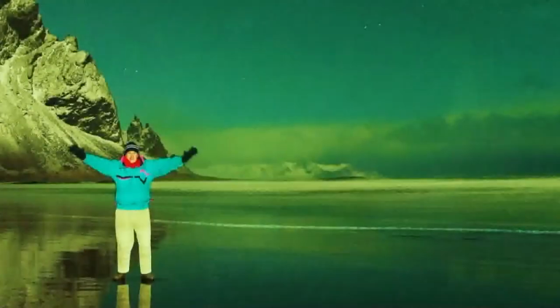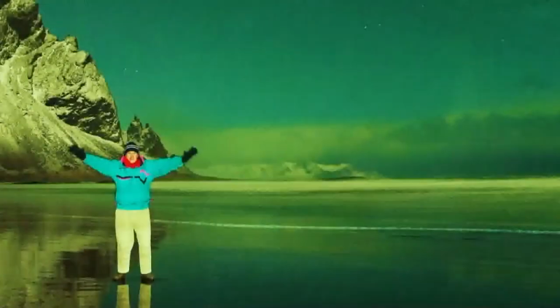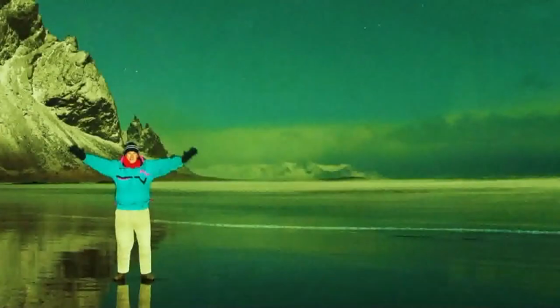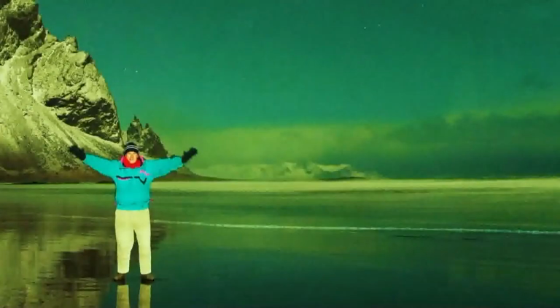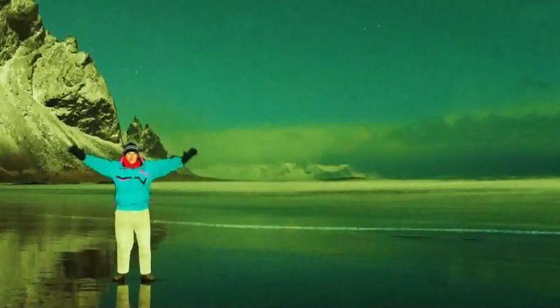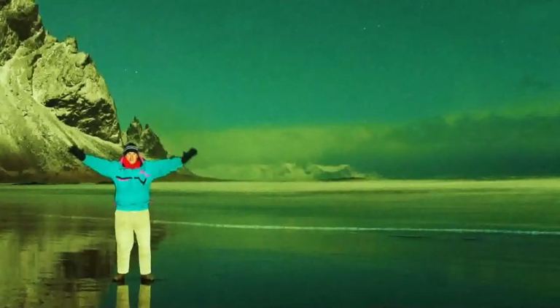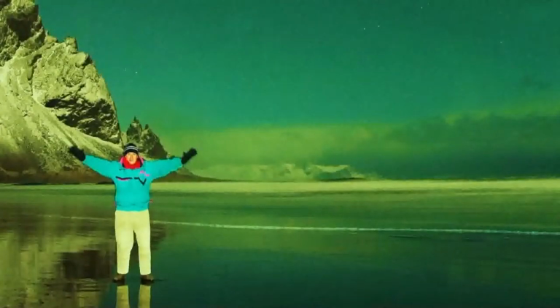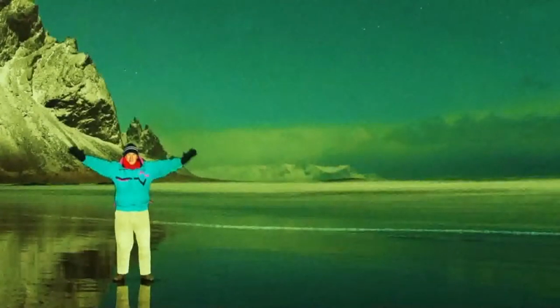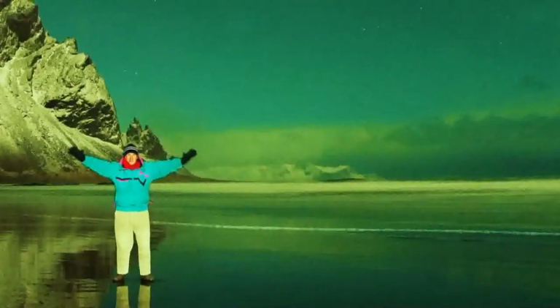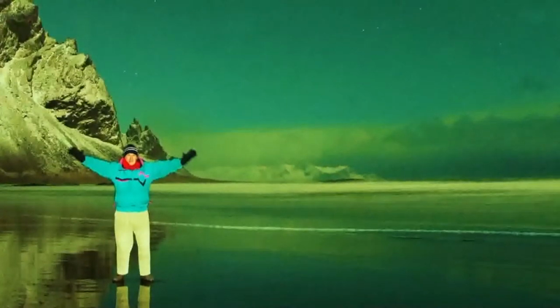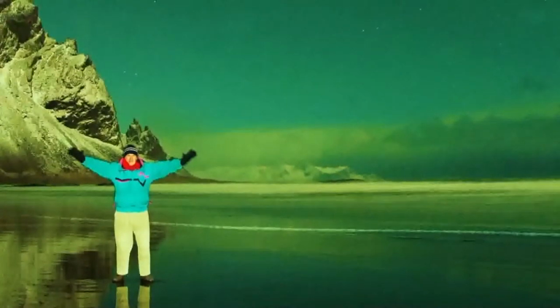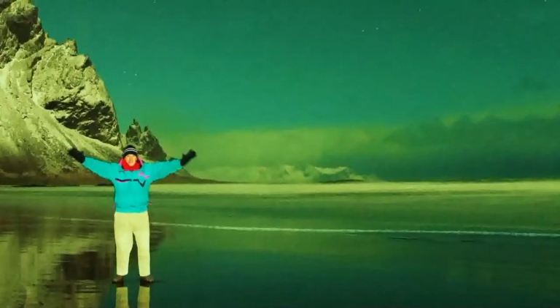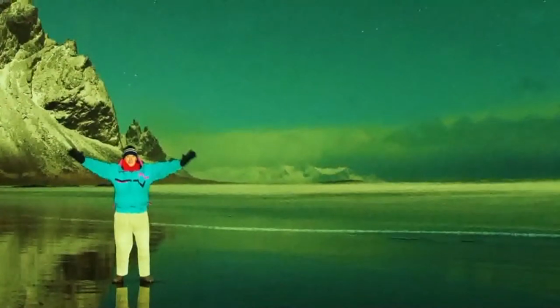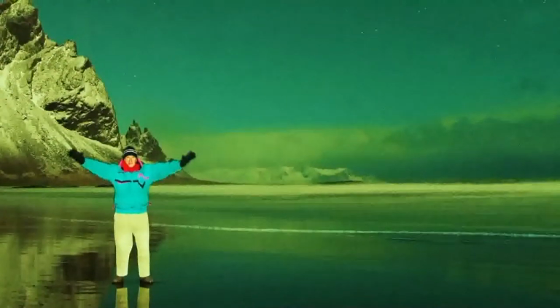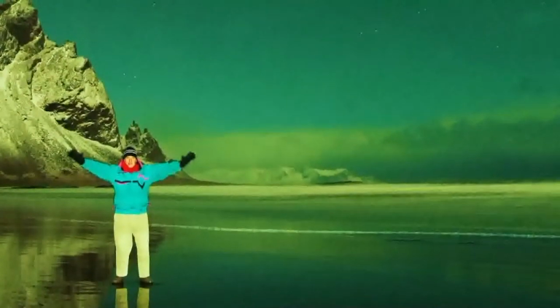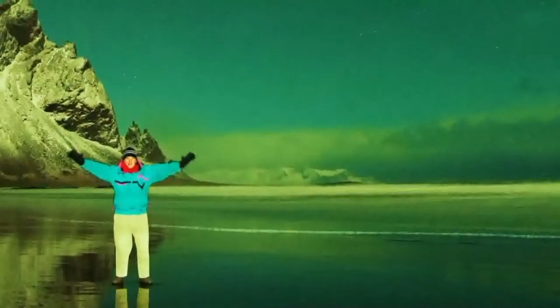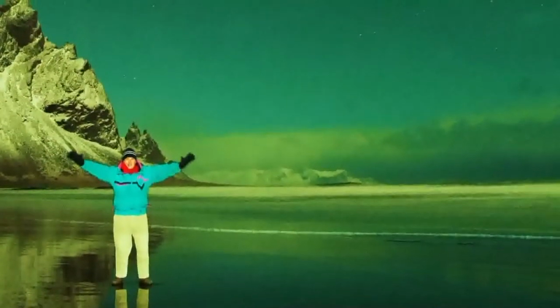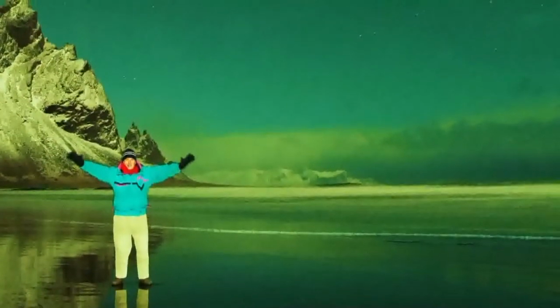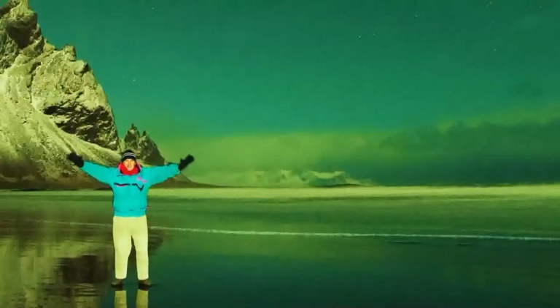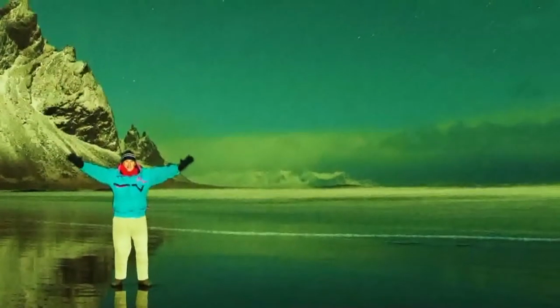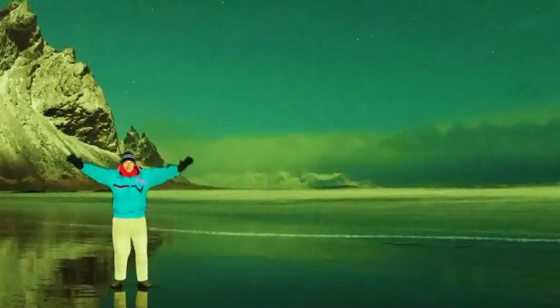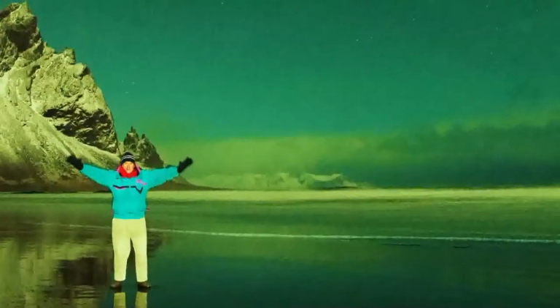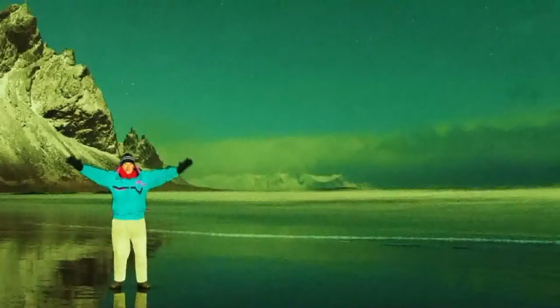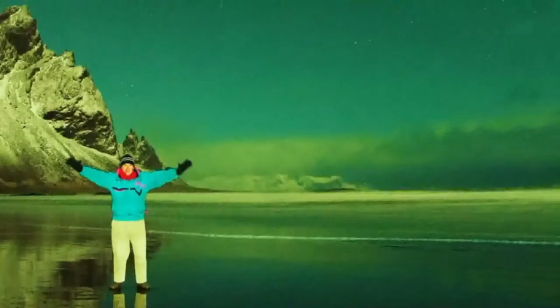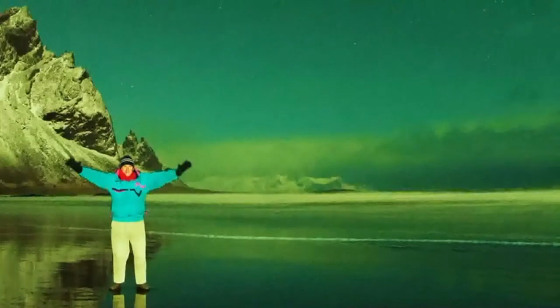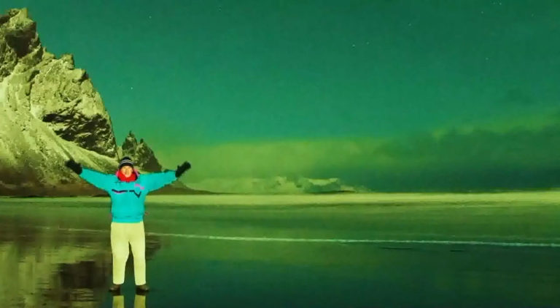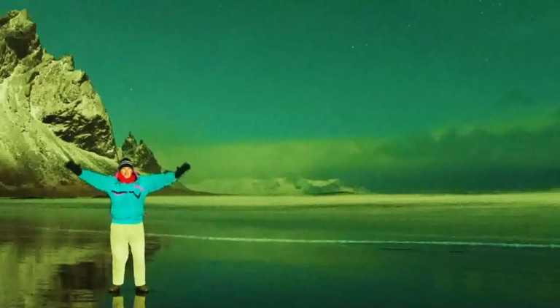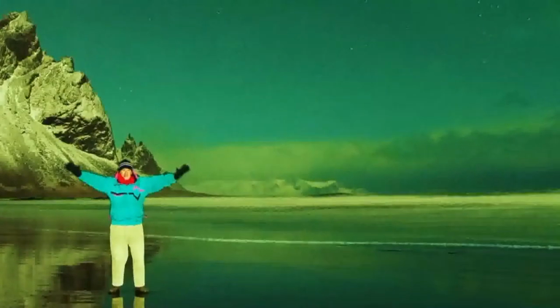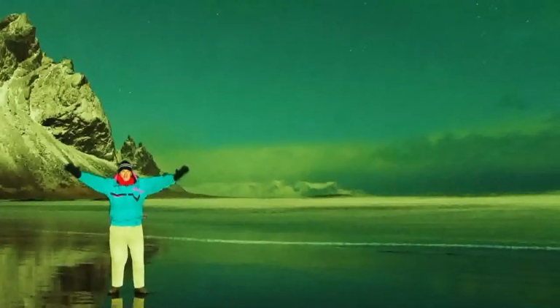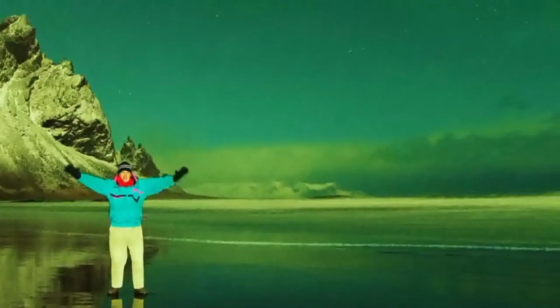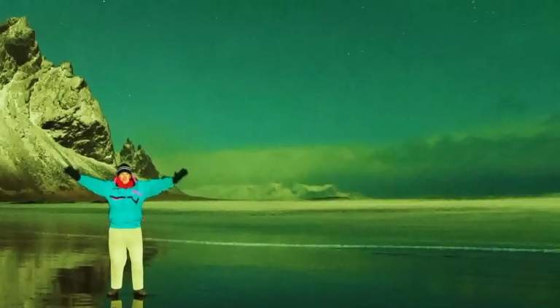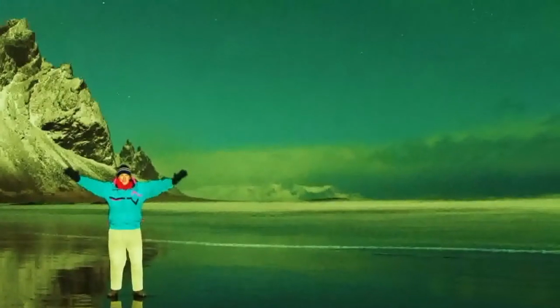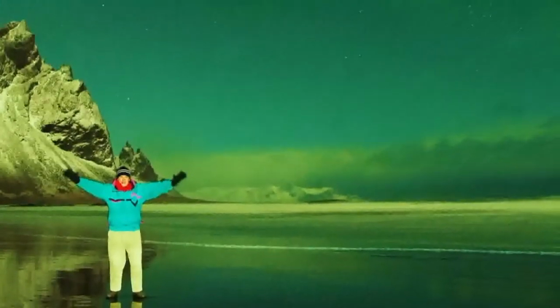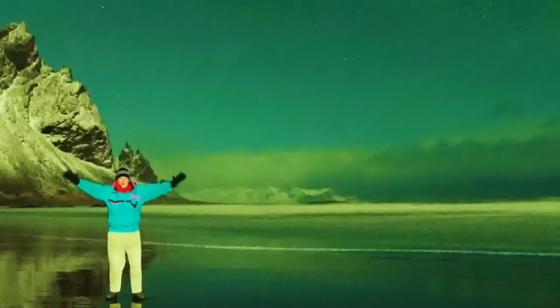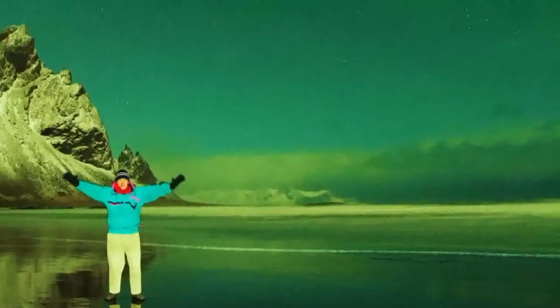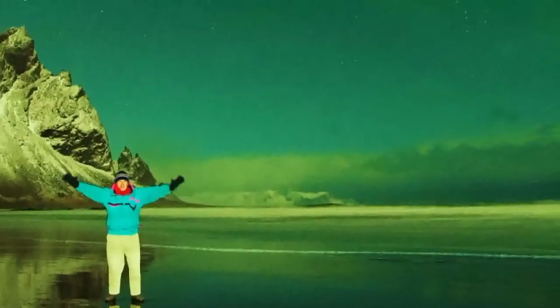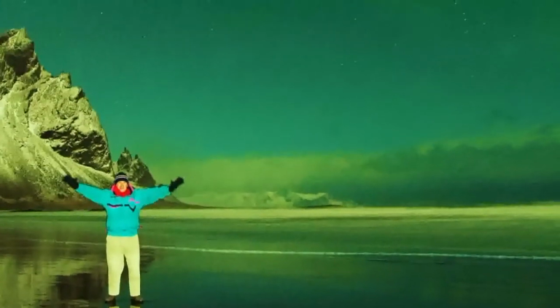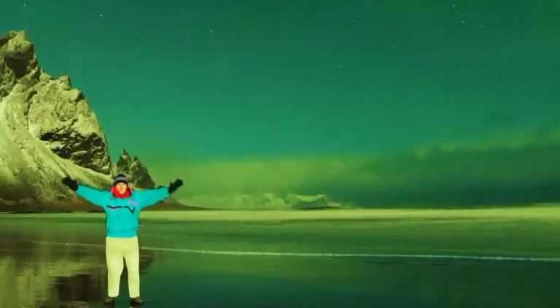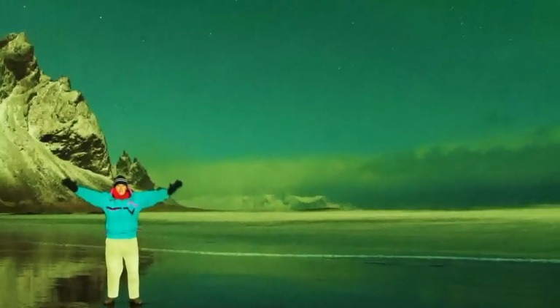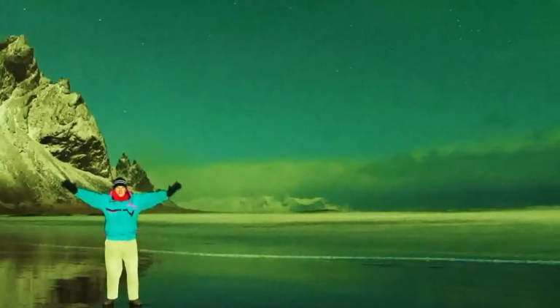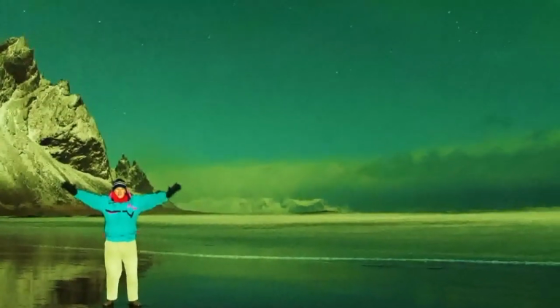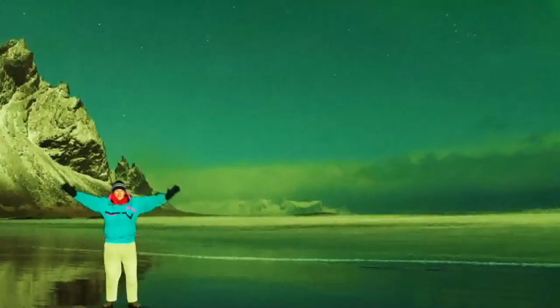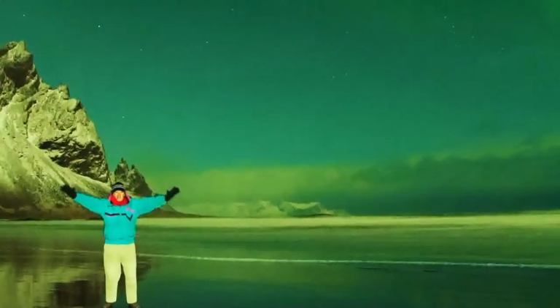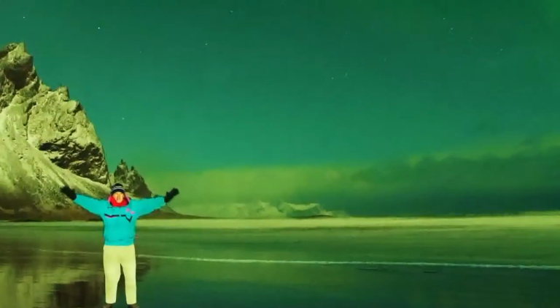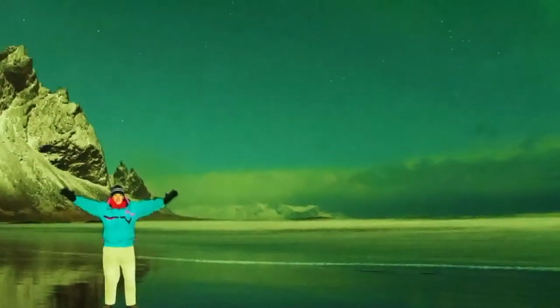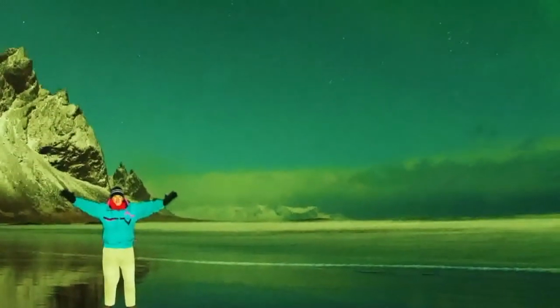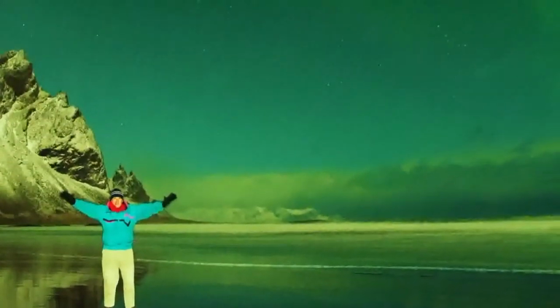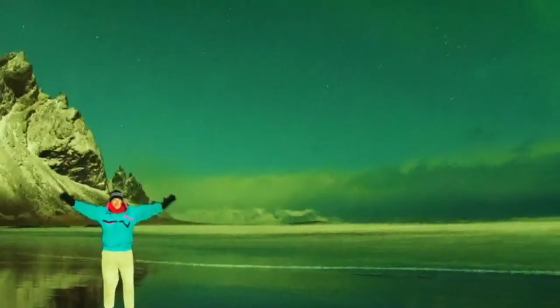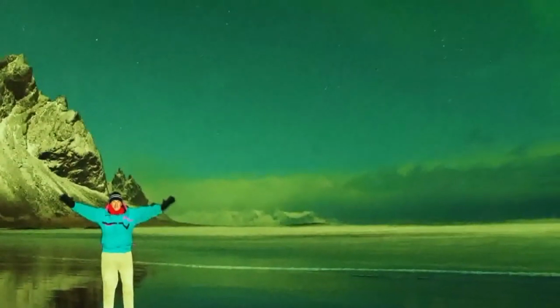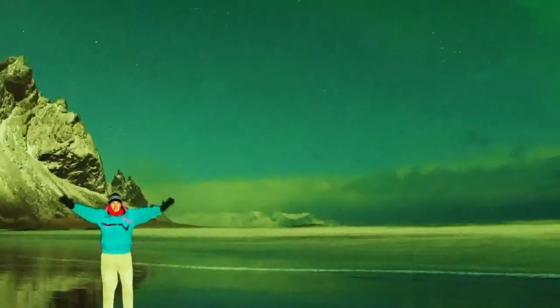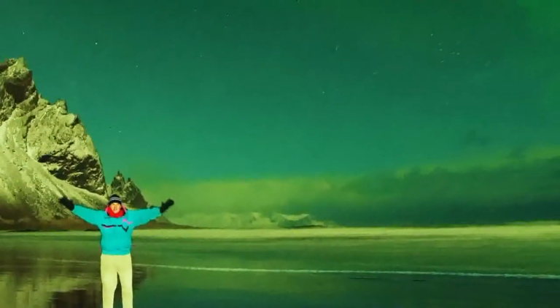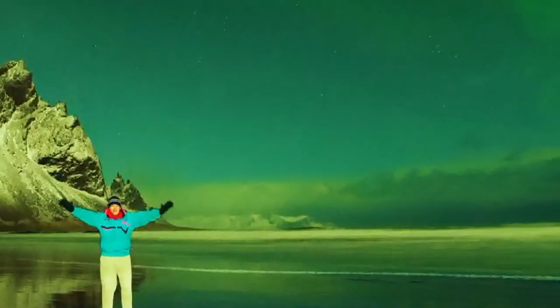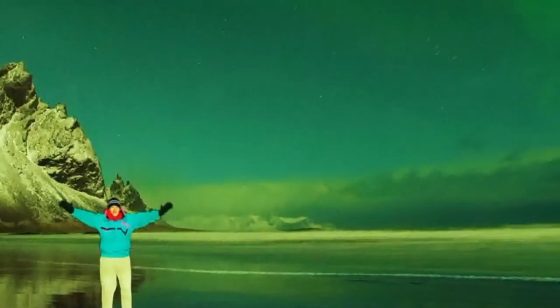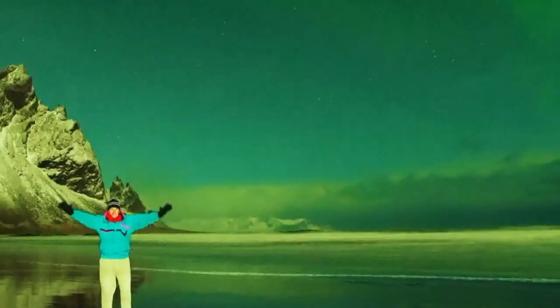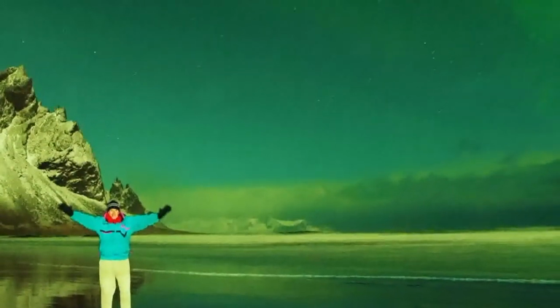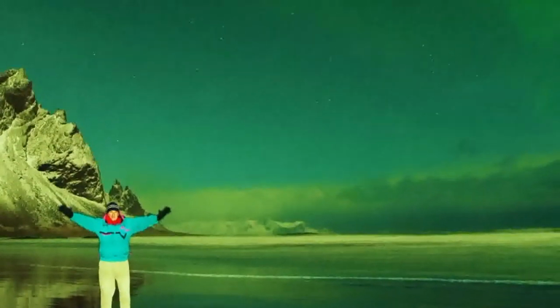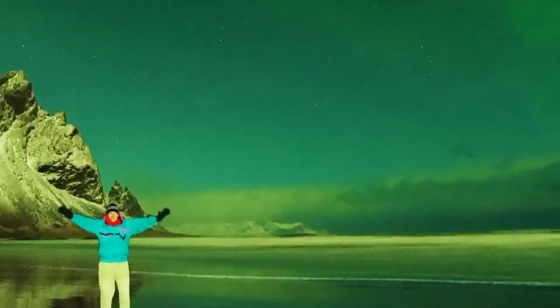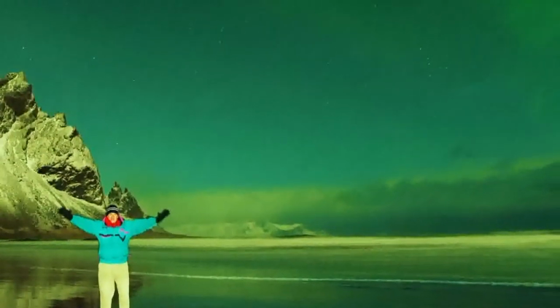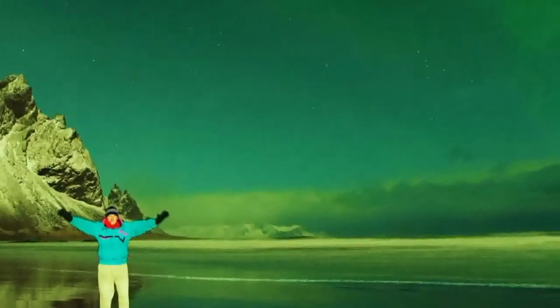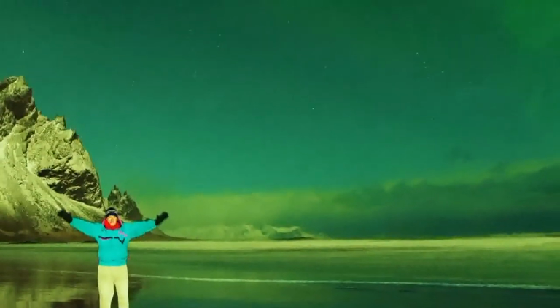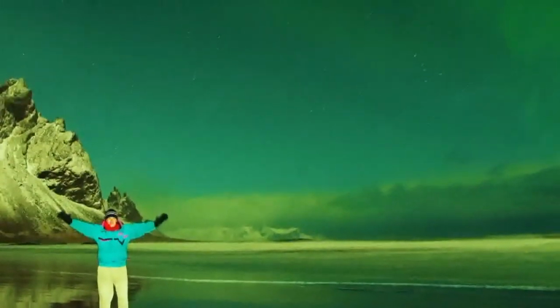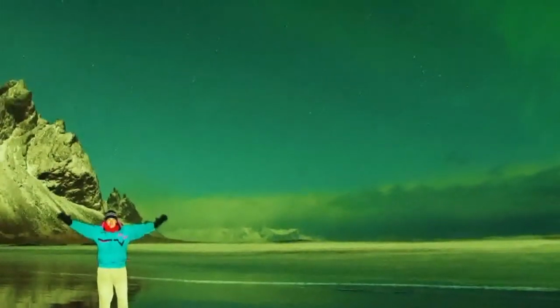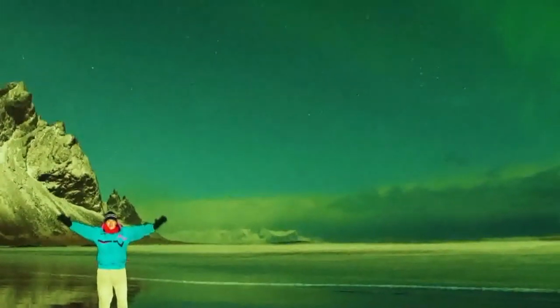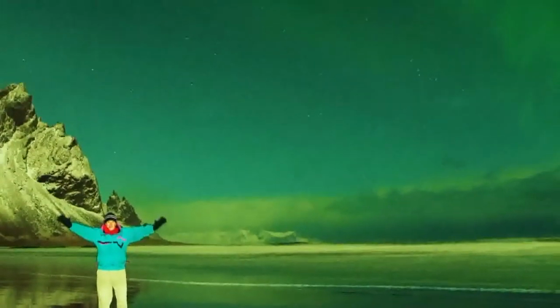For Across the Fence, I'm Lynn Jarvis on a windswept beach by the North Atlantic. Thank you for watching.